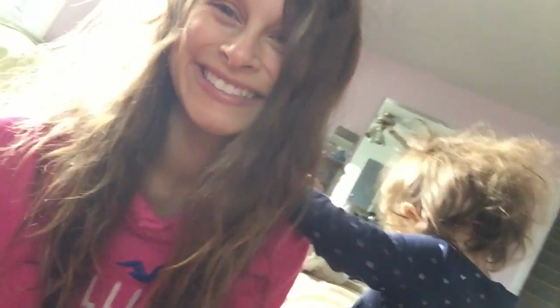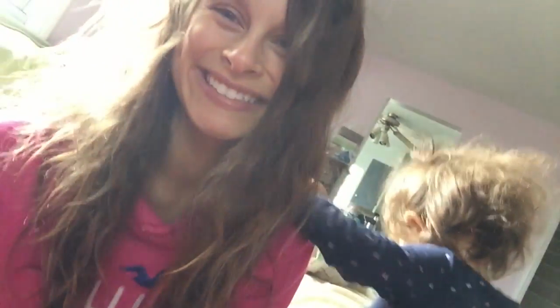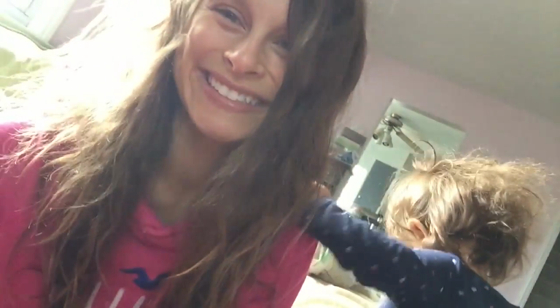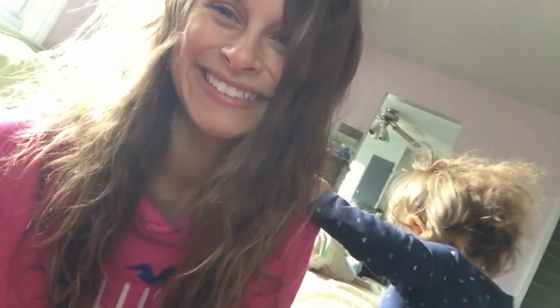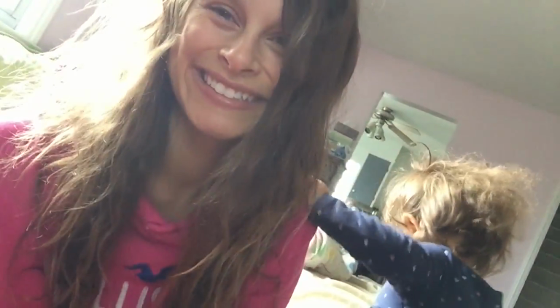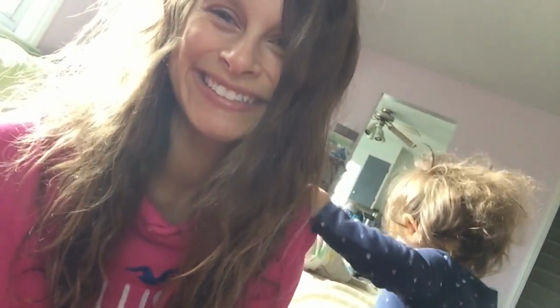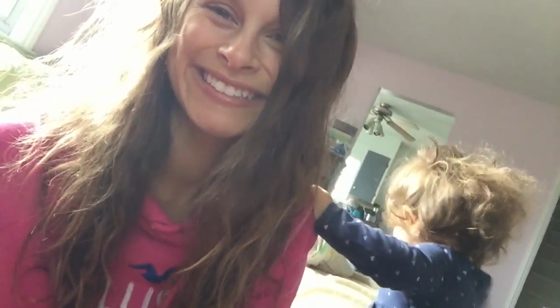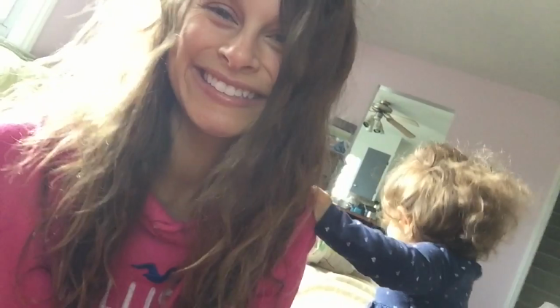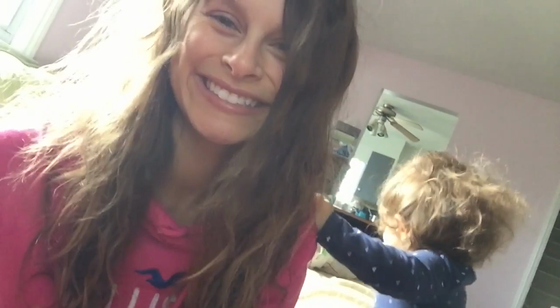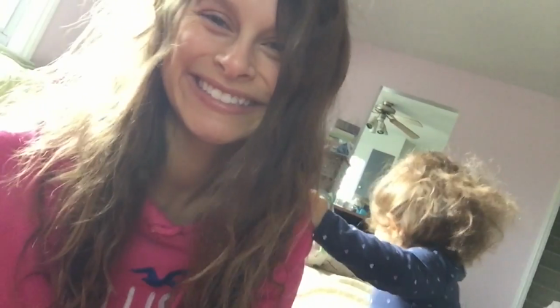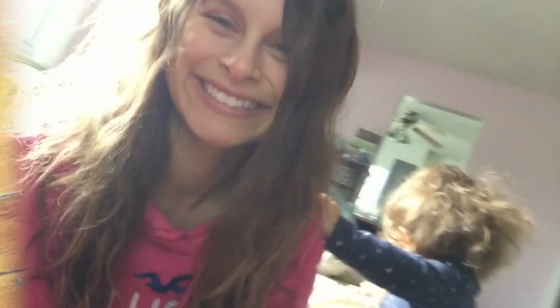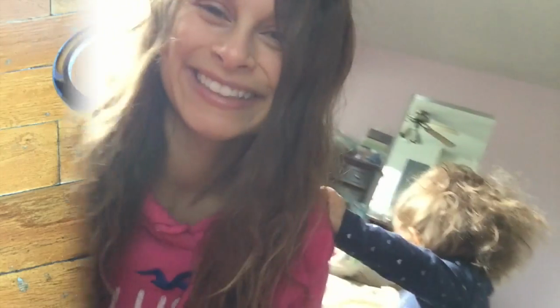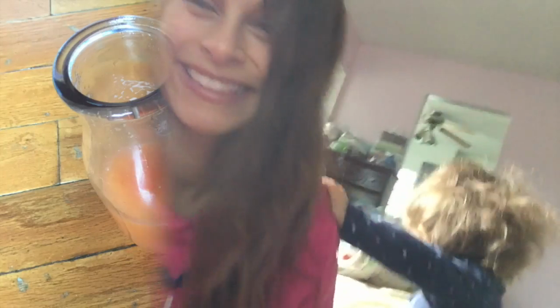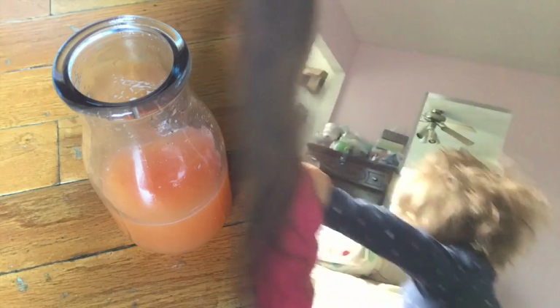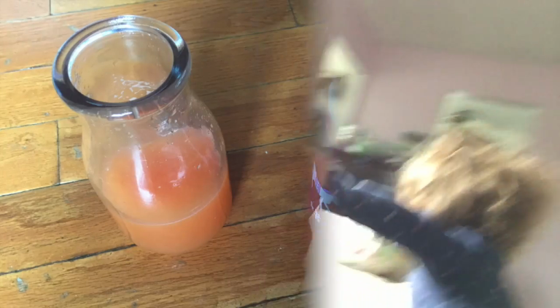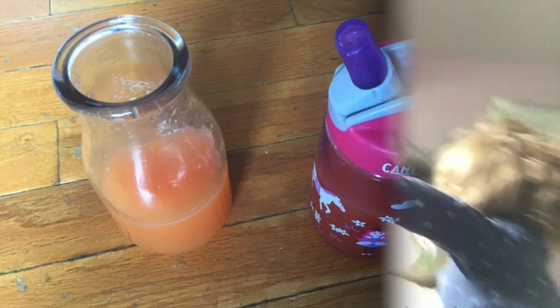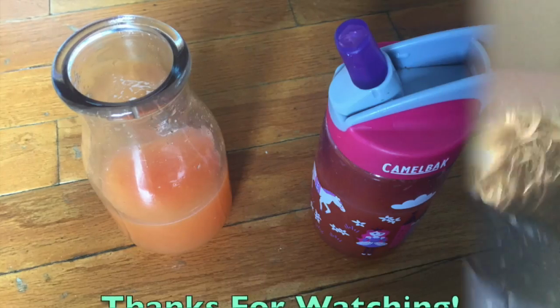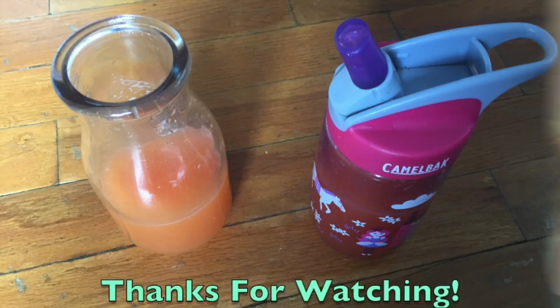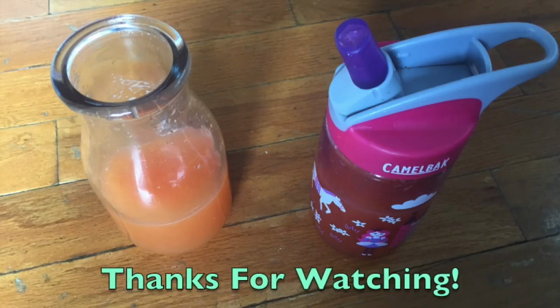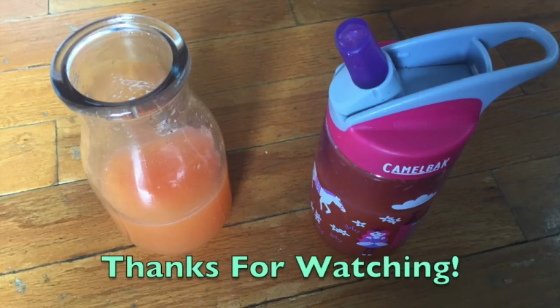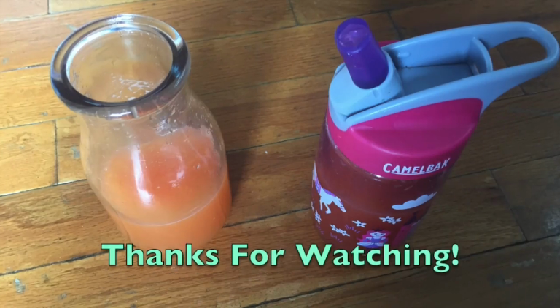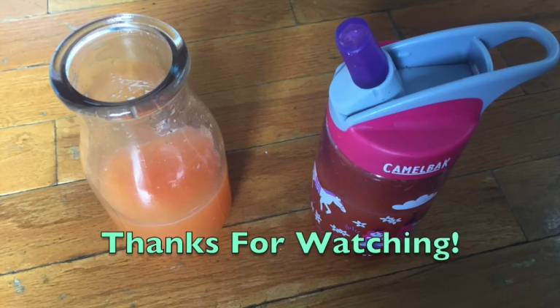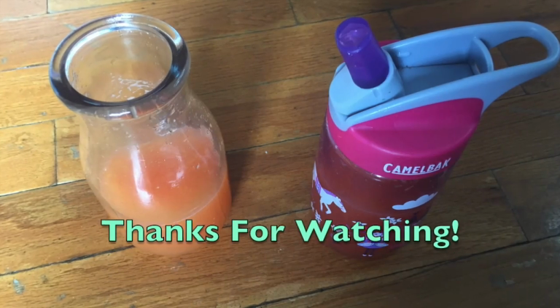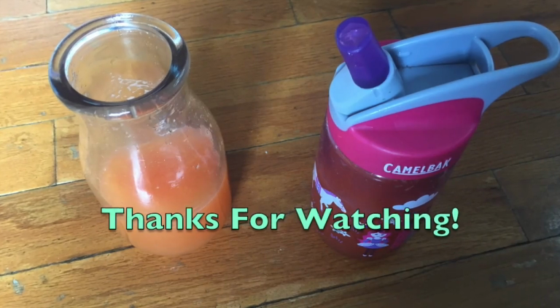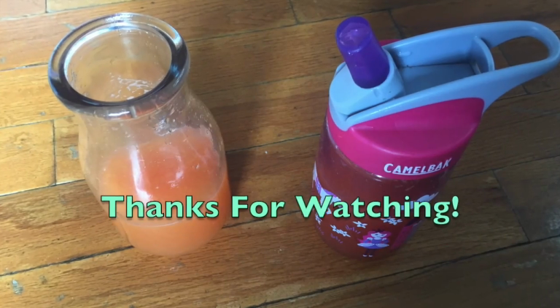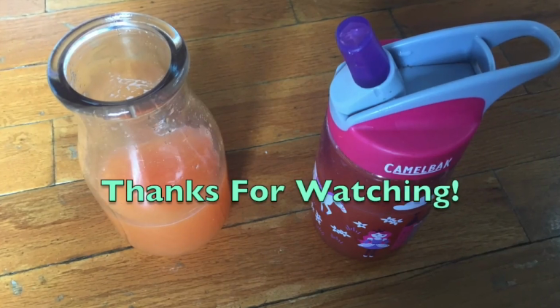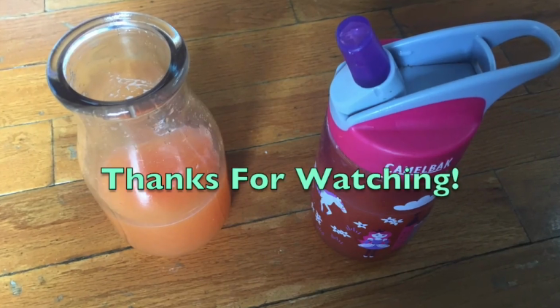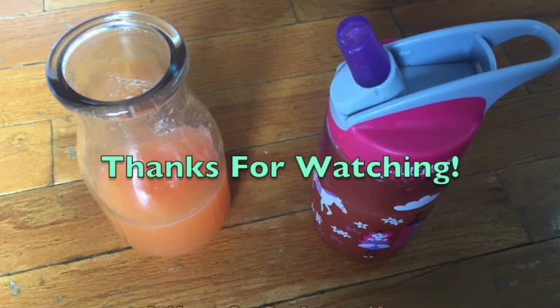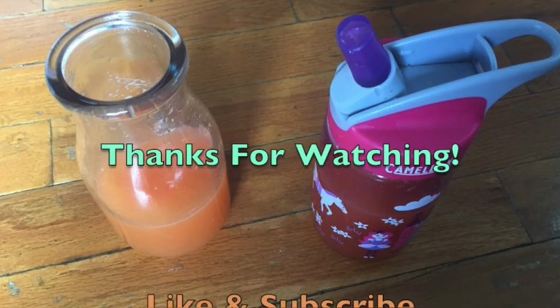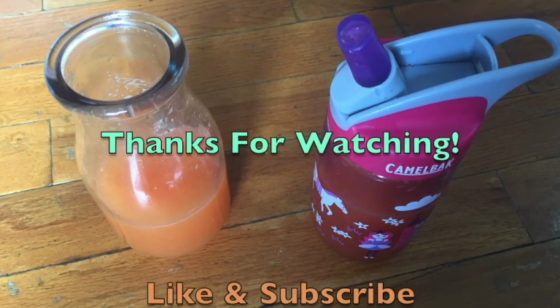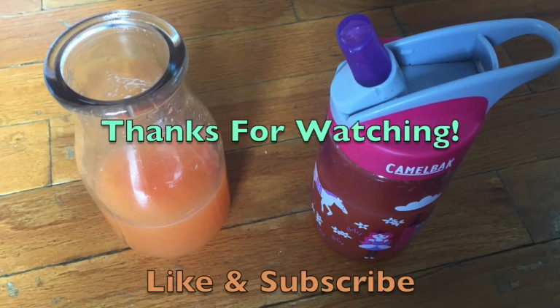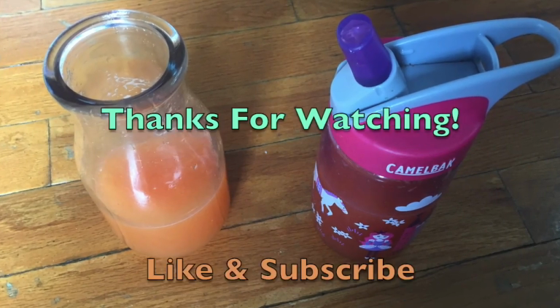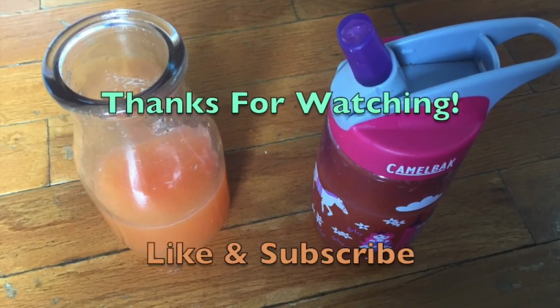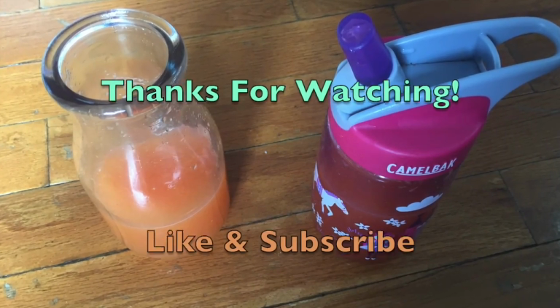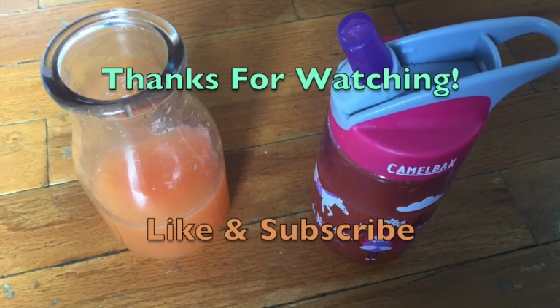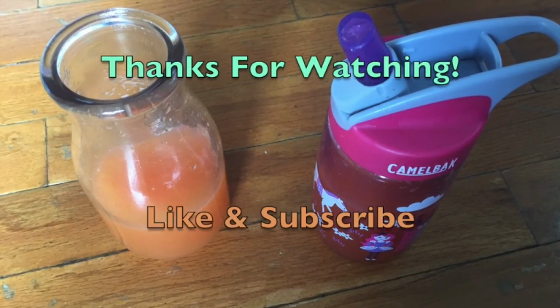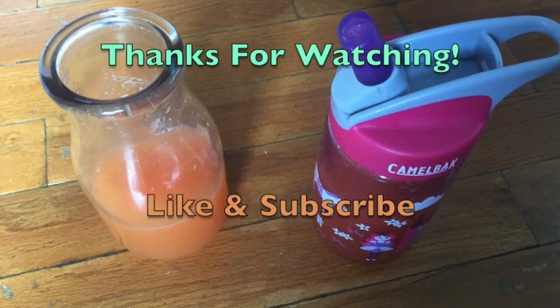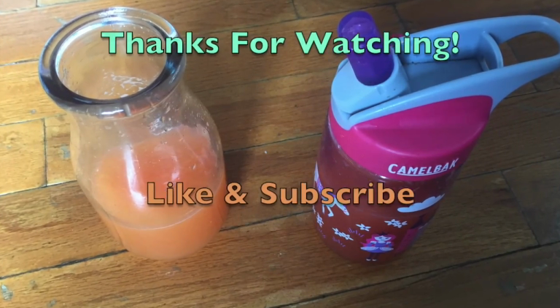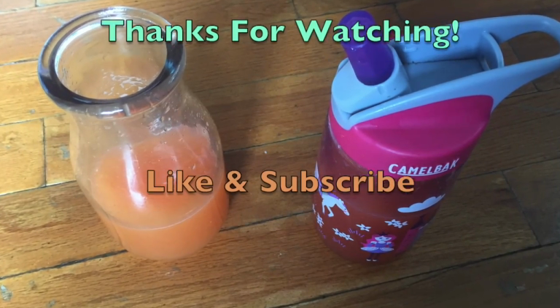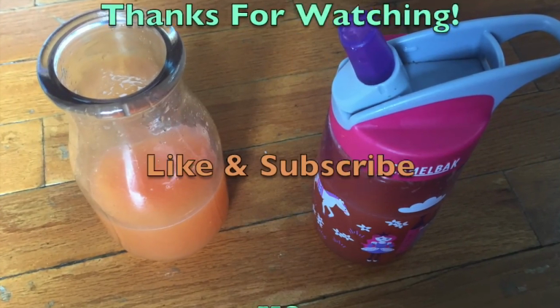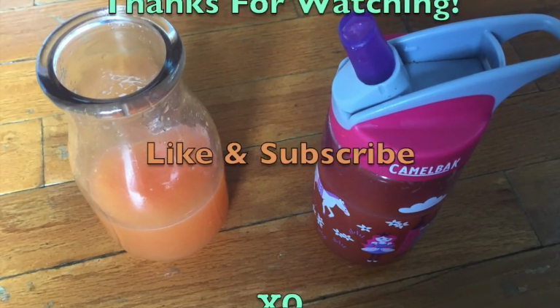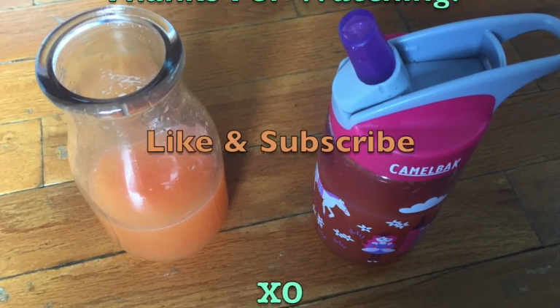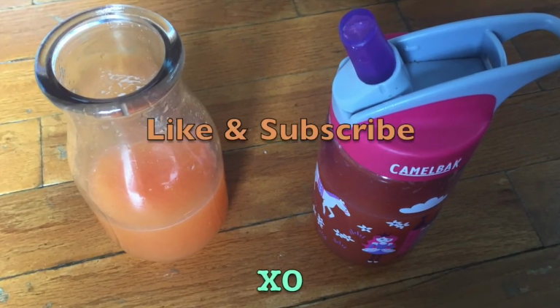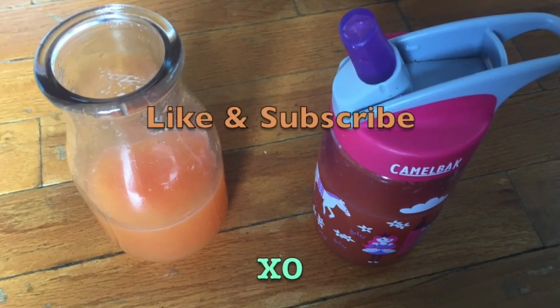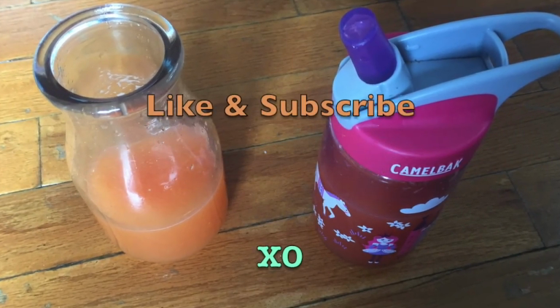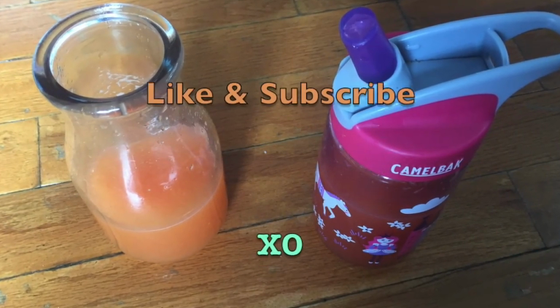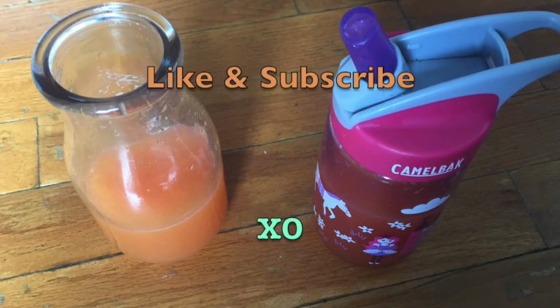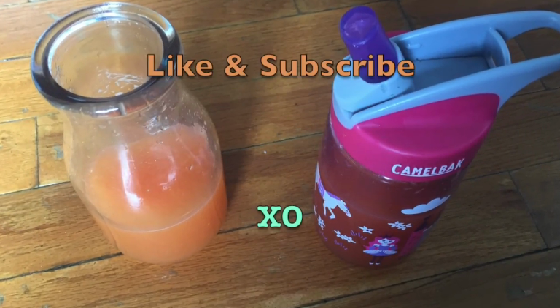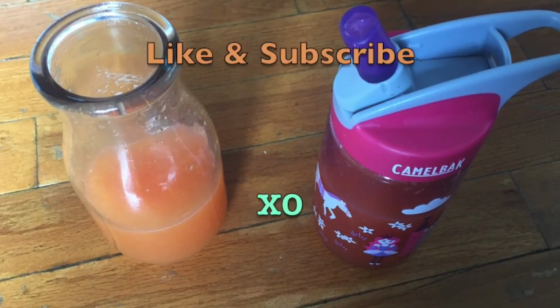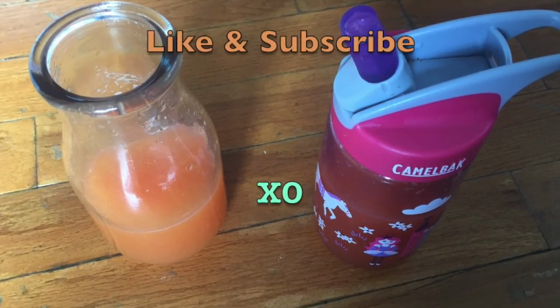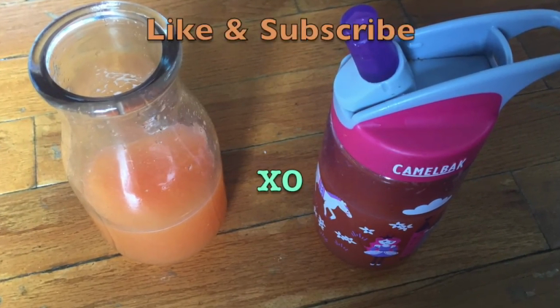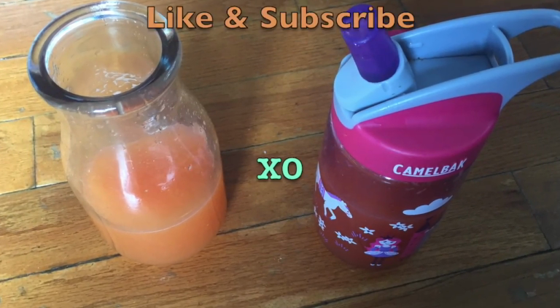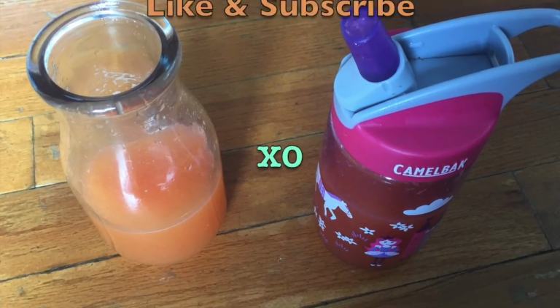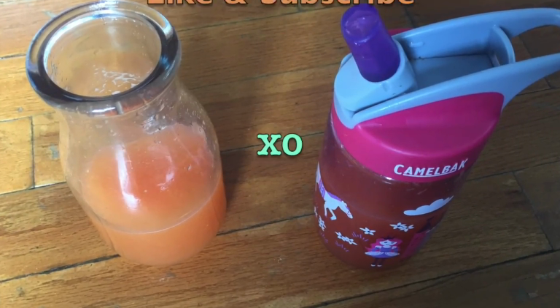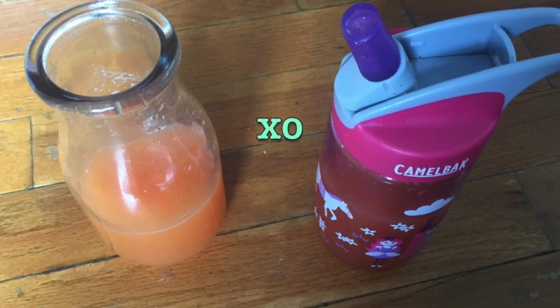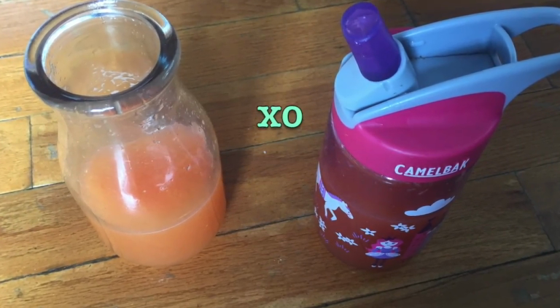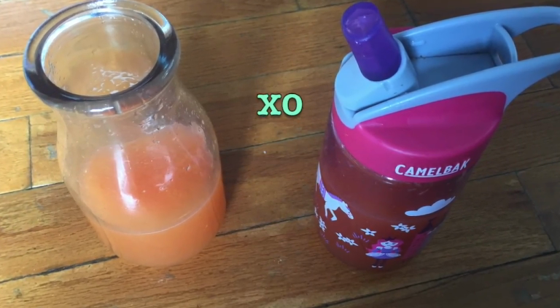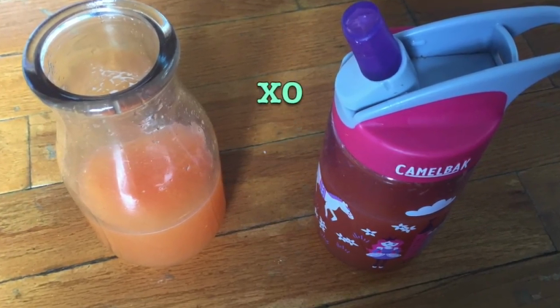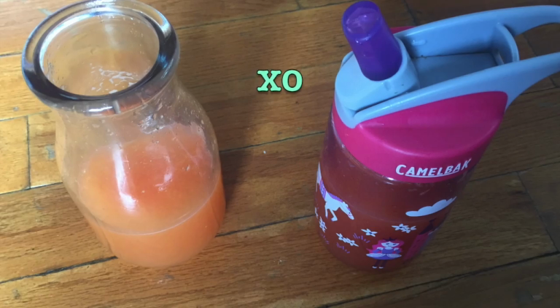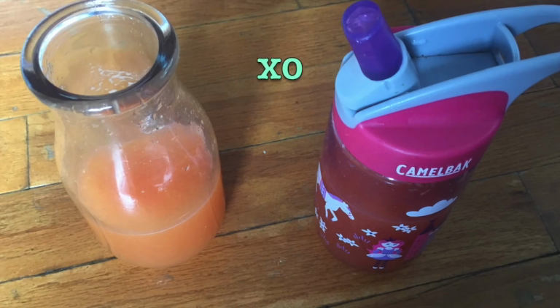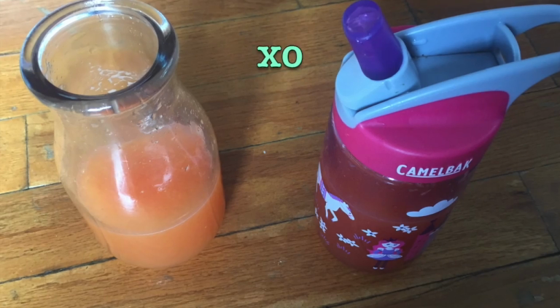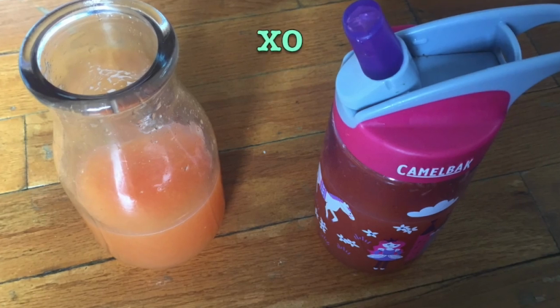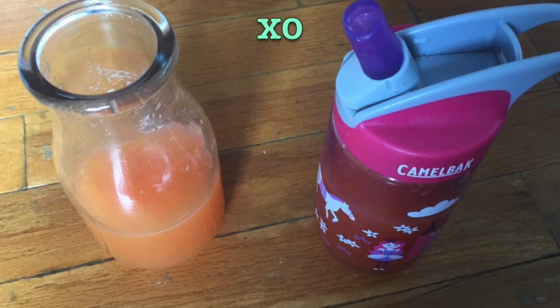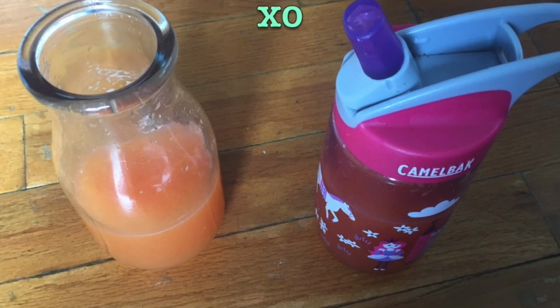Alright, that's it for today's video. Thank you guys so much for watching. Until next time, bye!